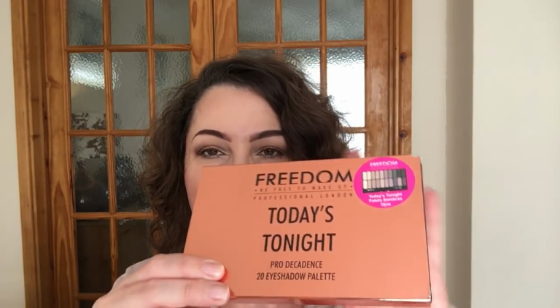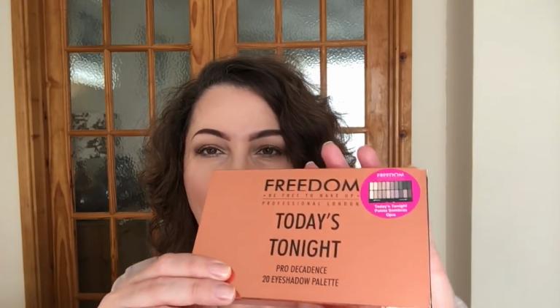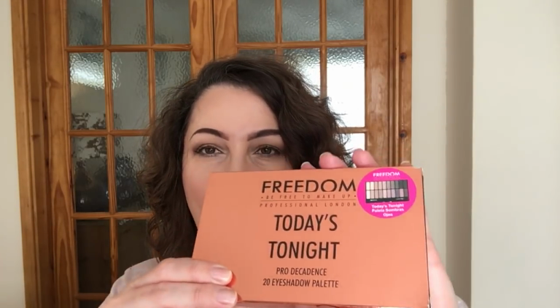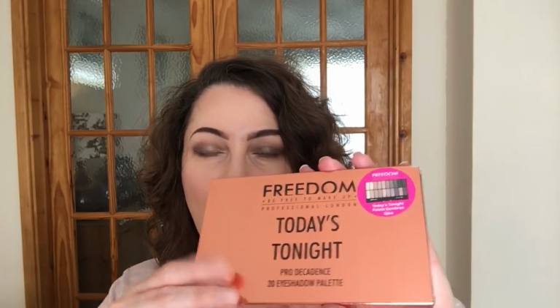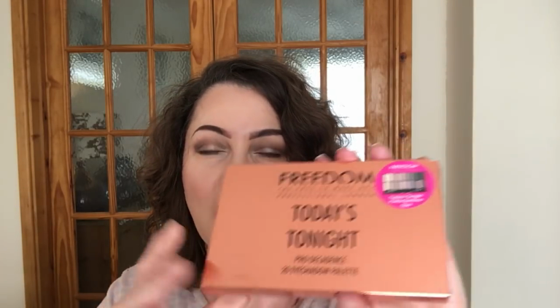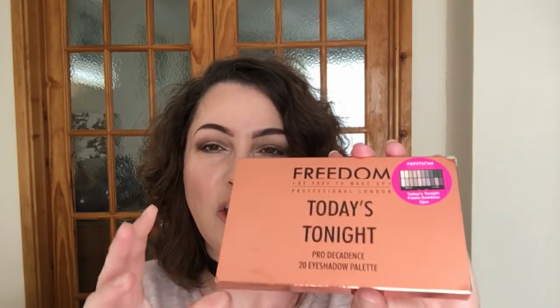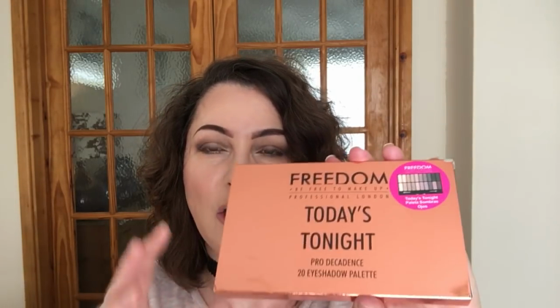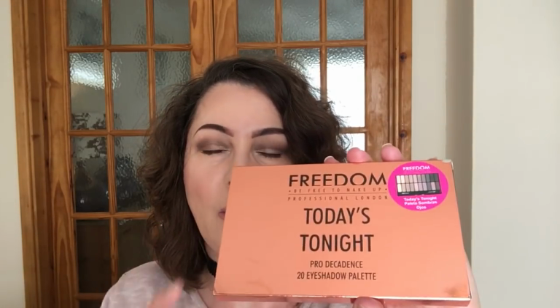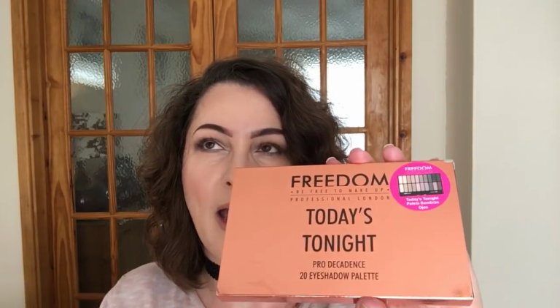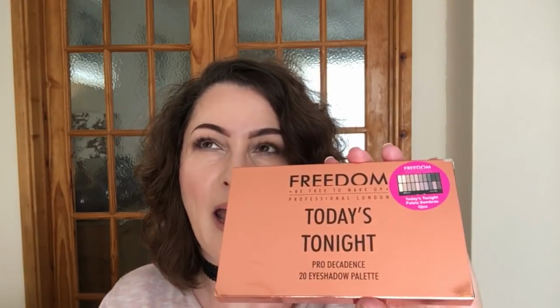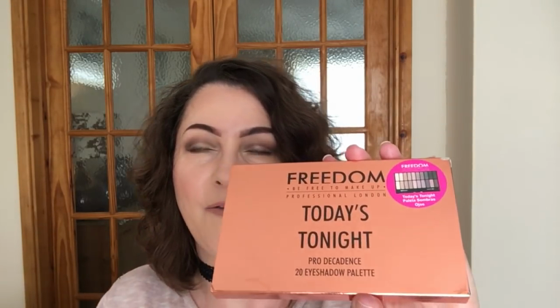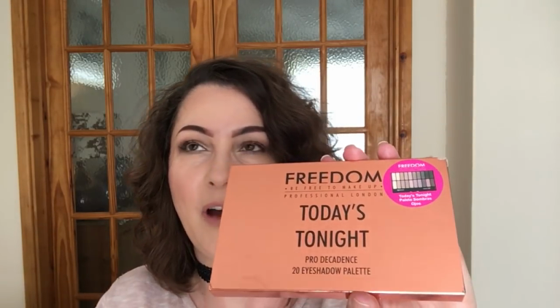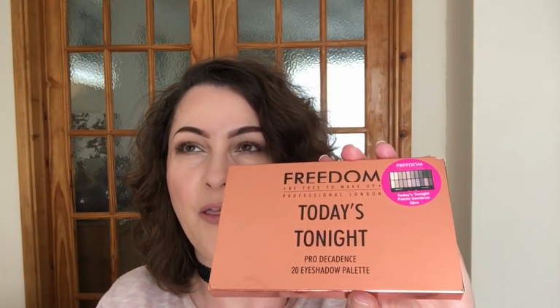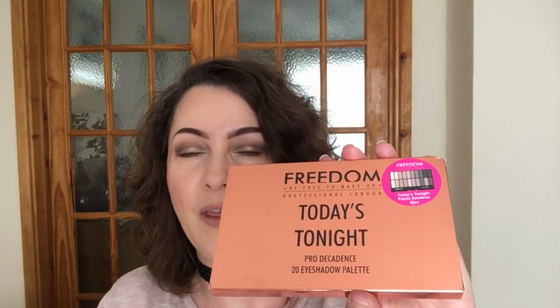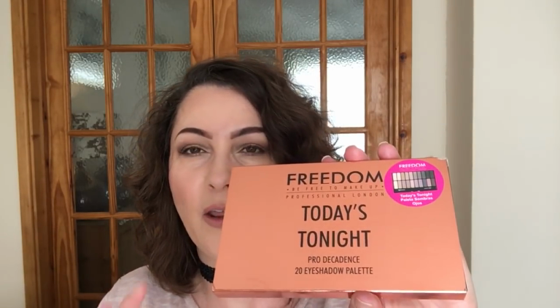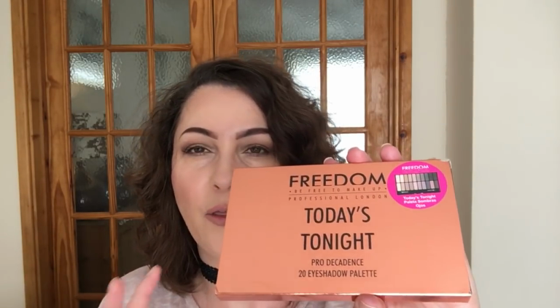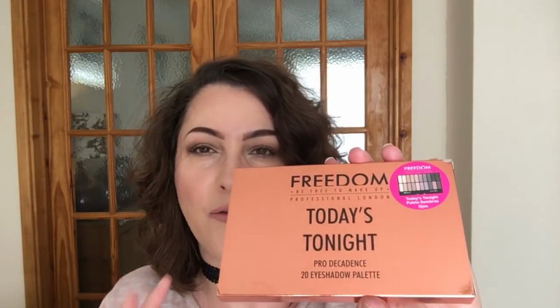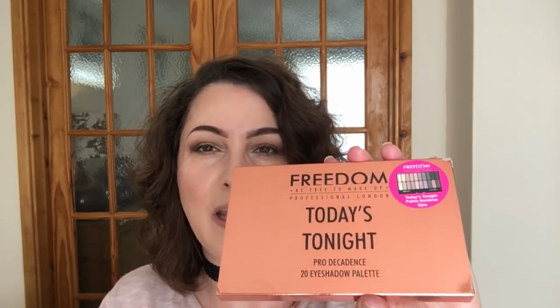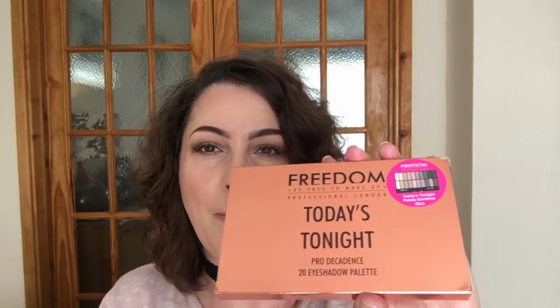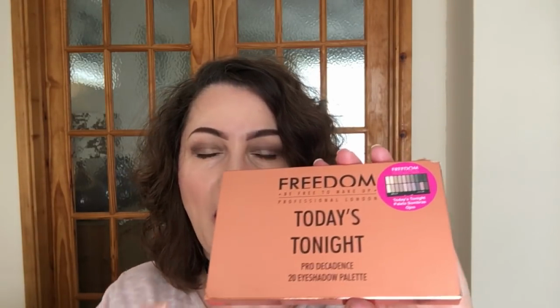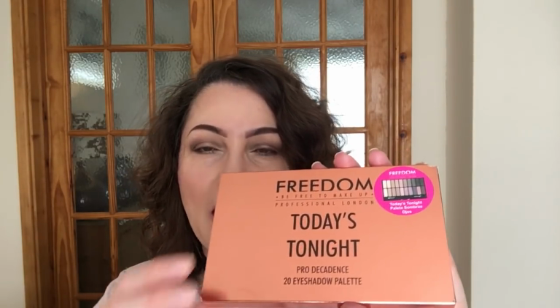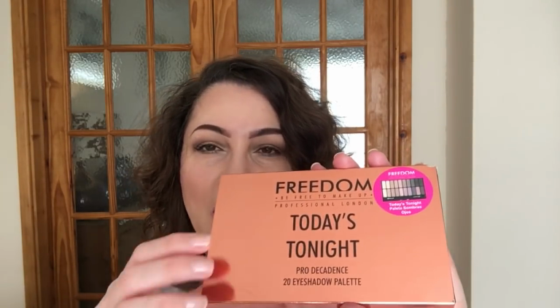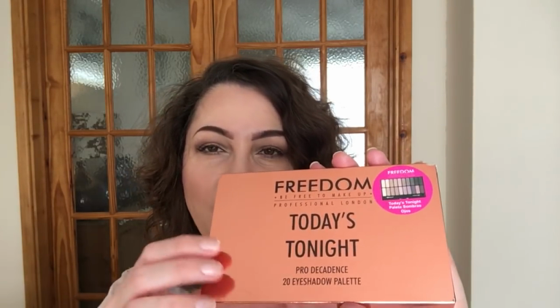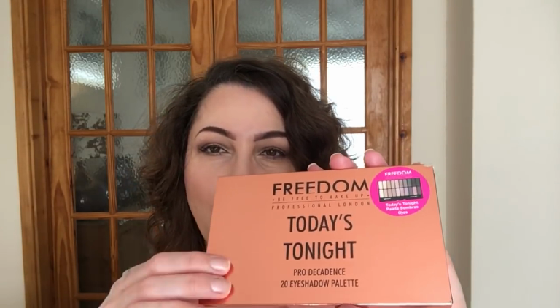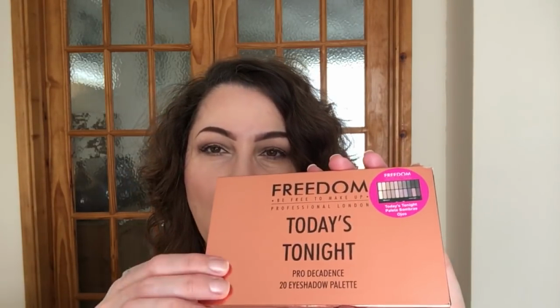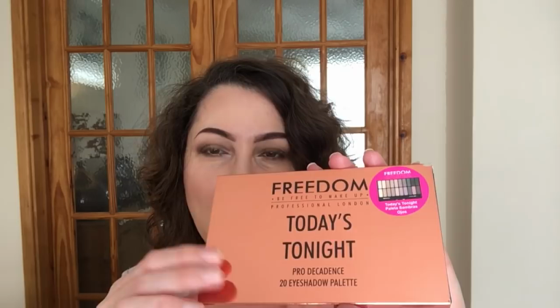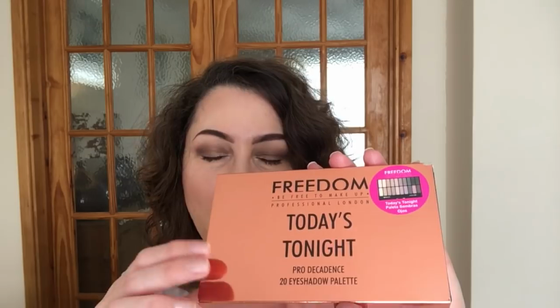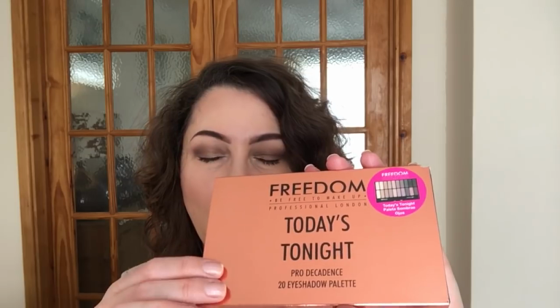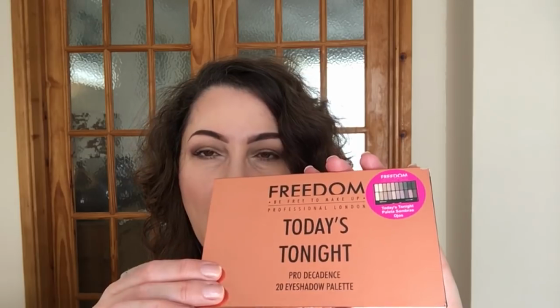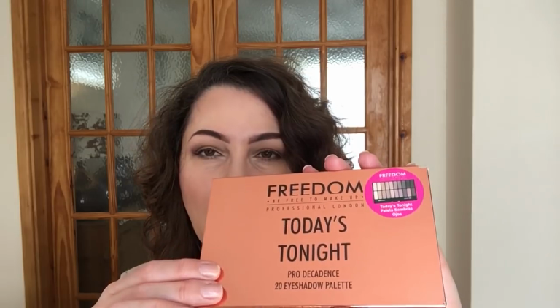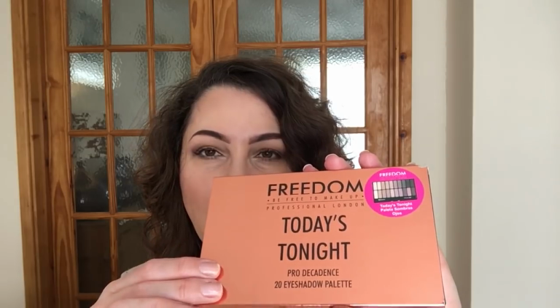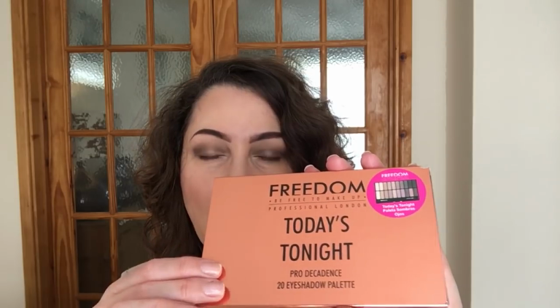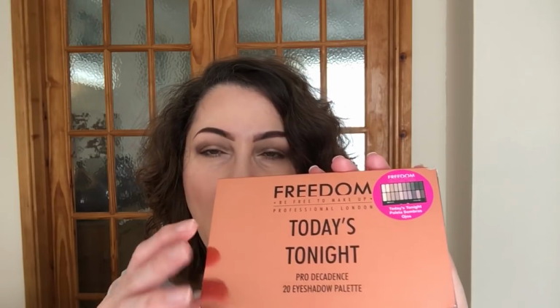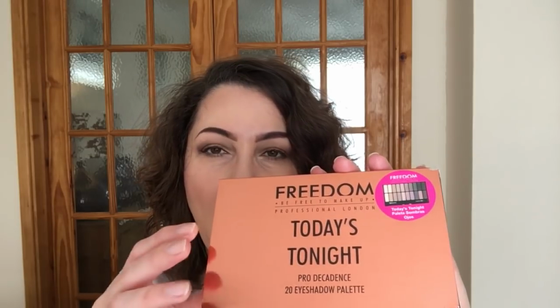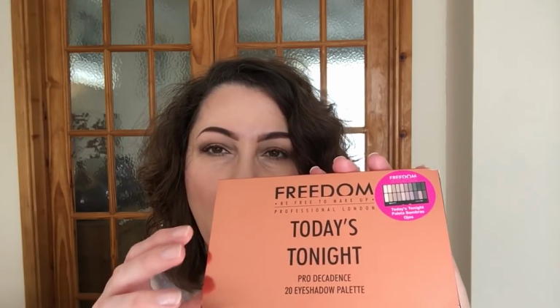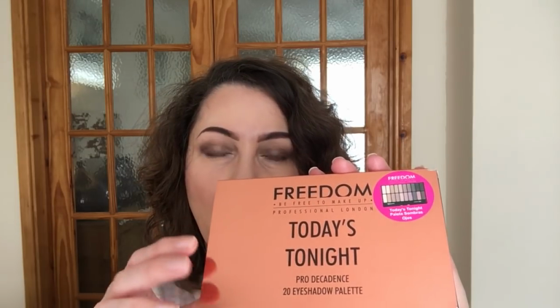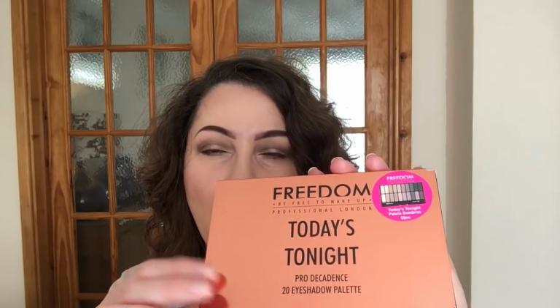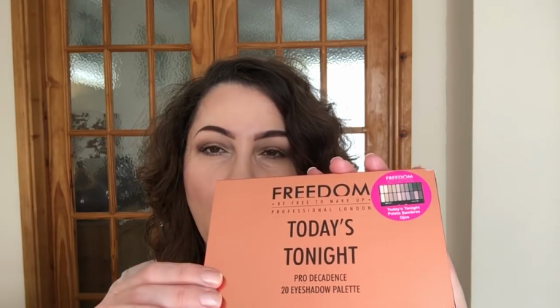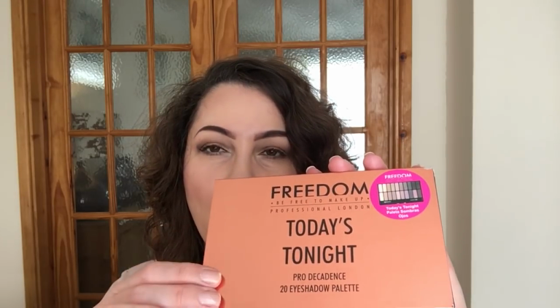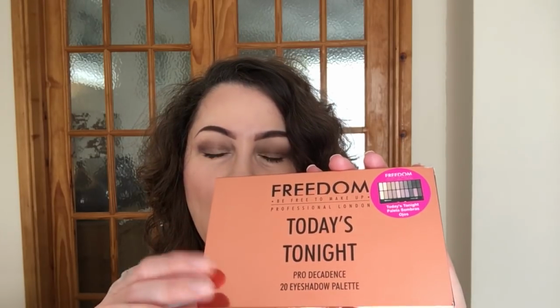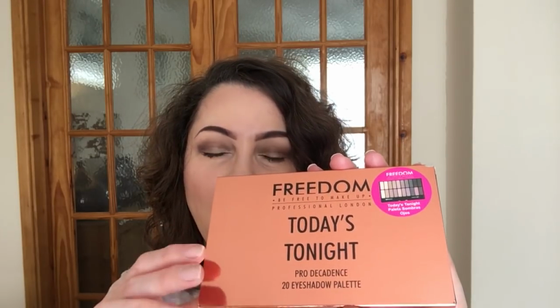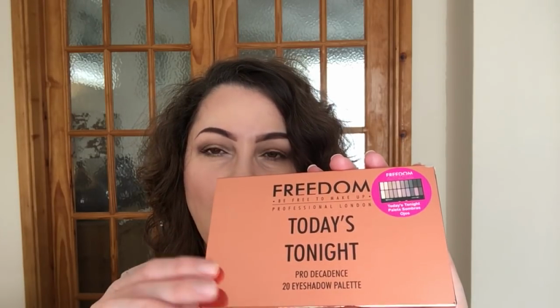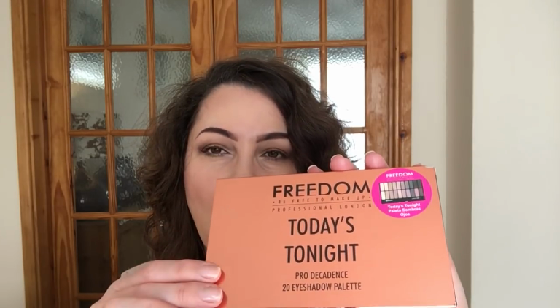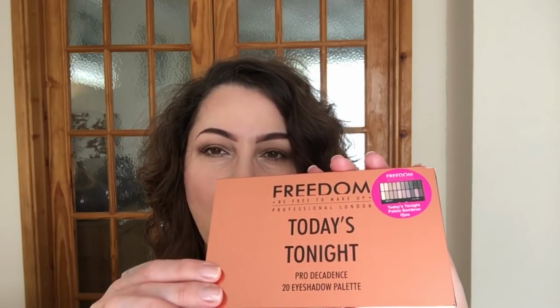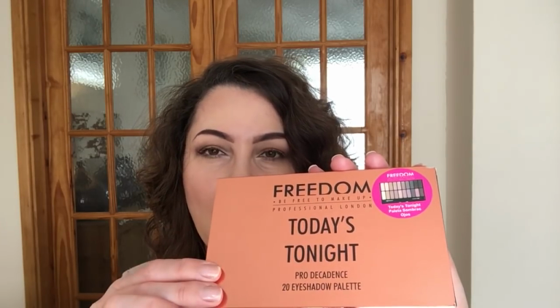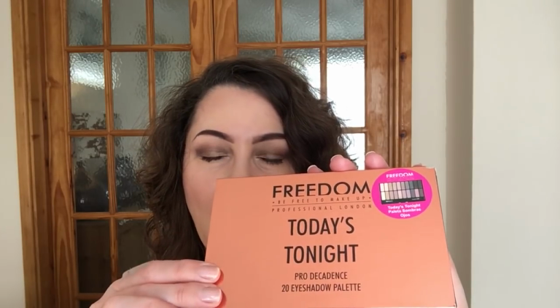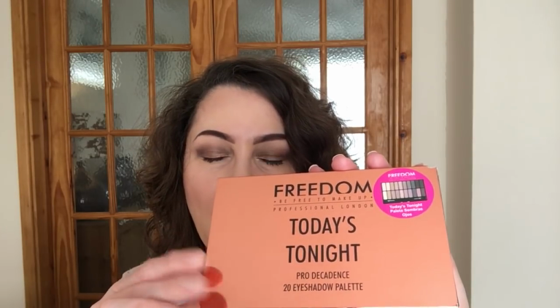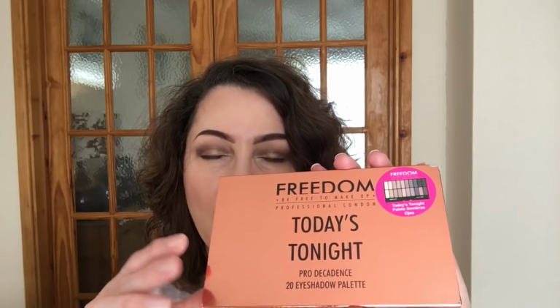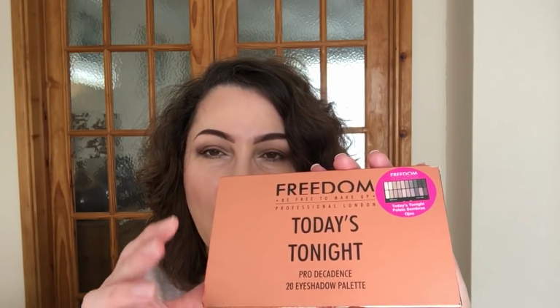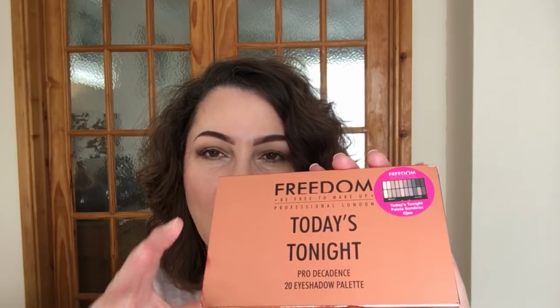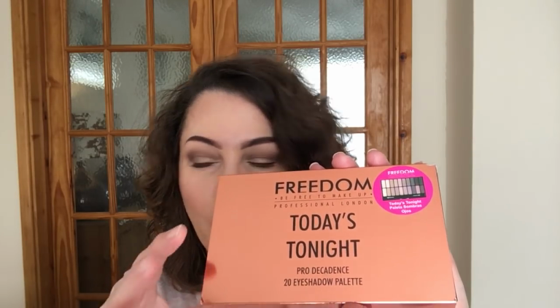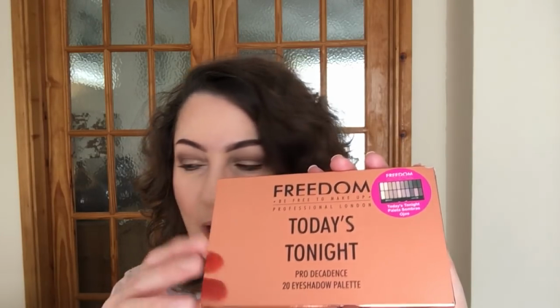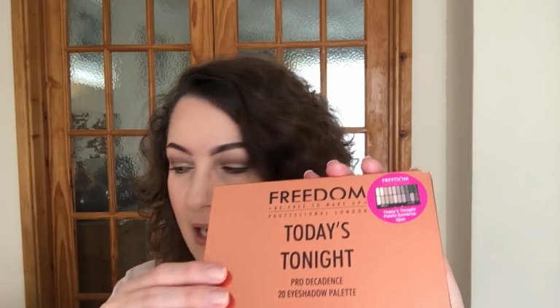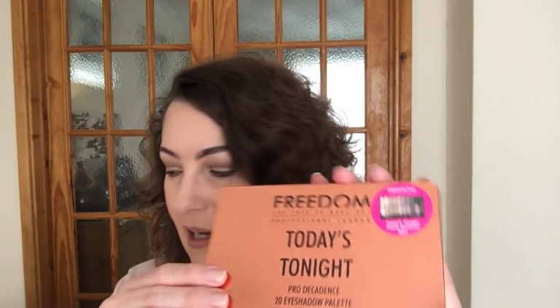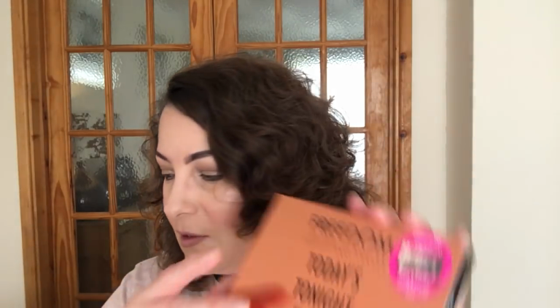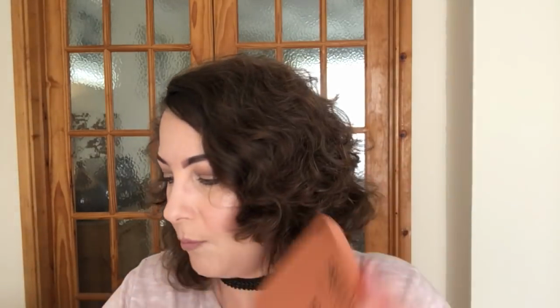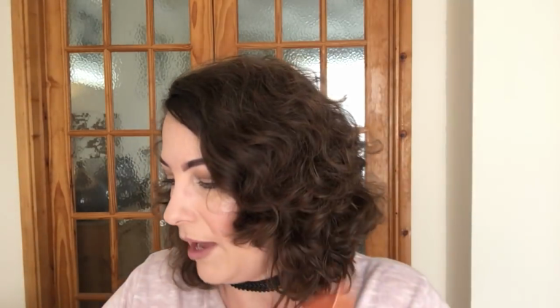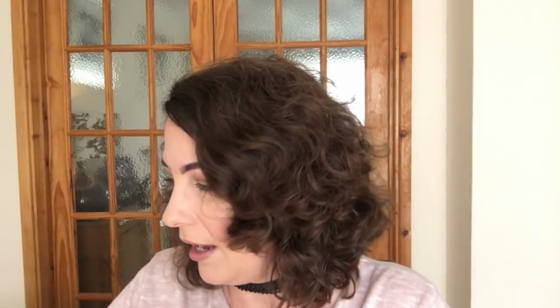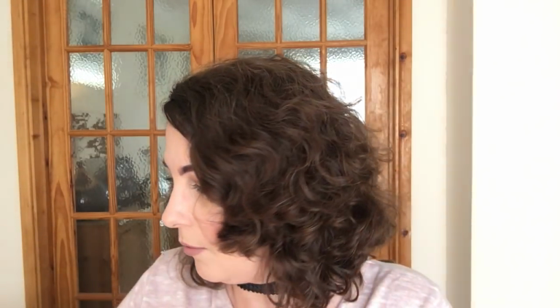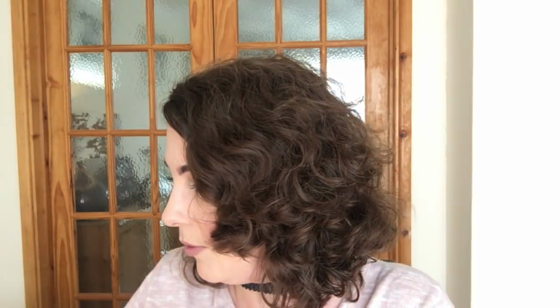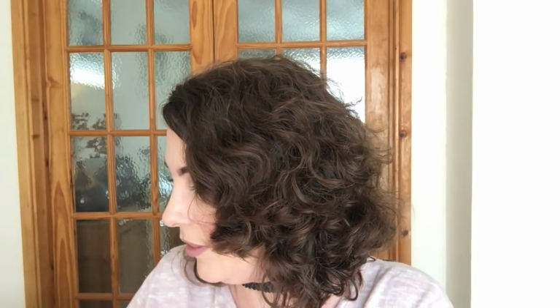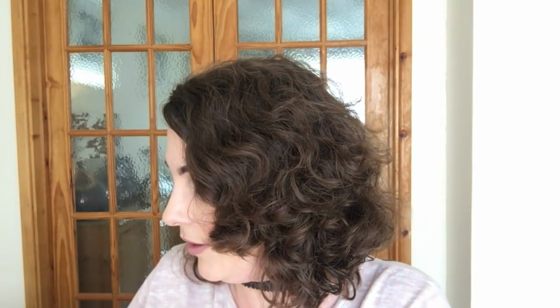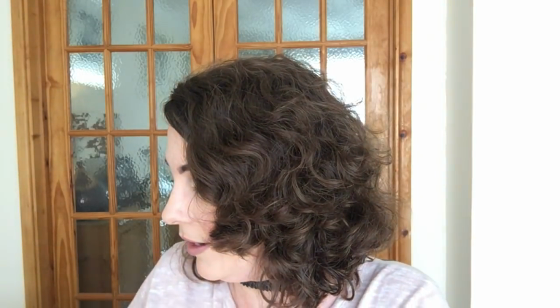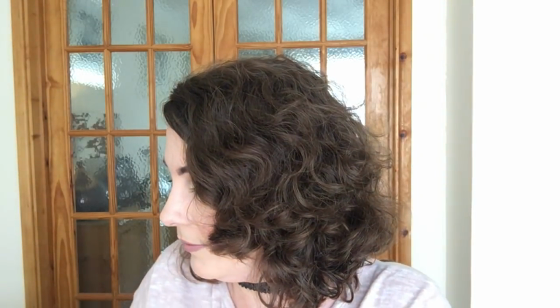I do have, I think, three palettes from this range and I will be sharing those this week as well with you.